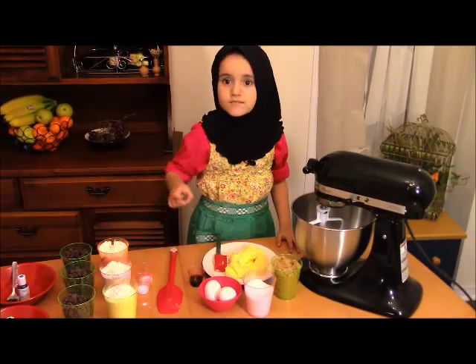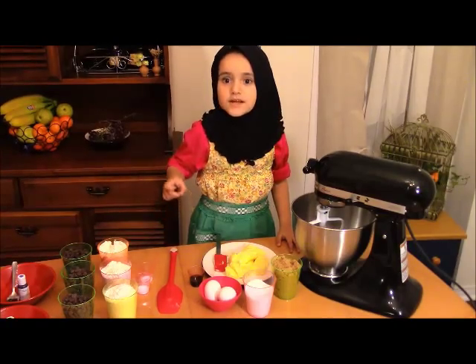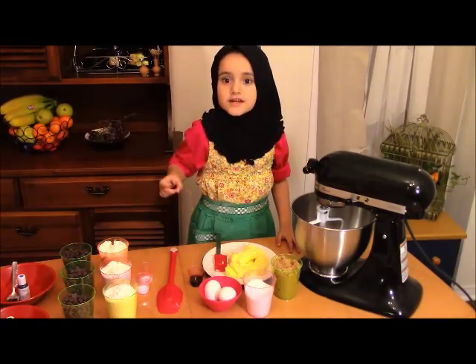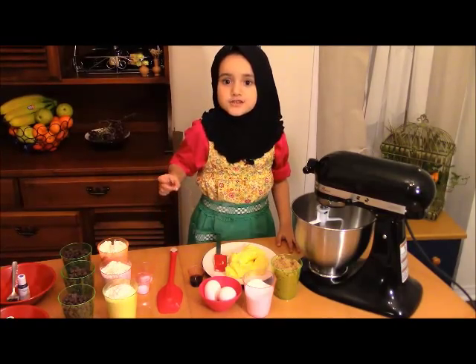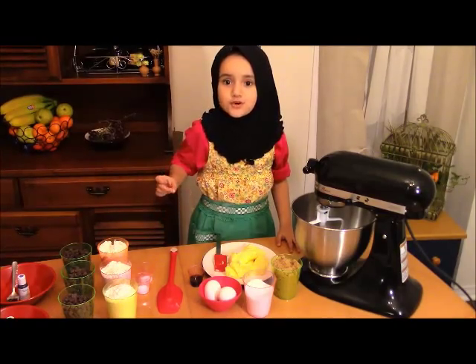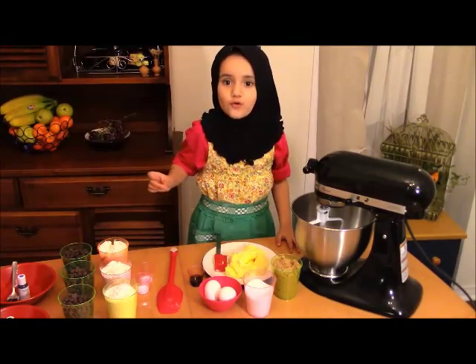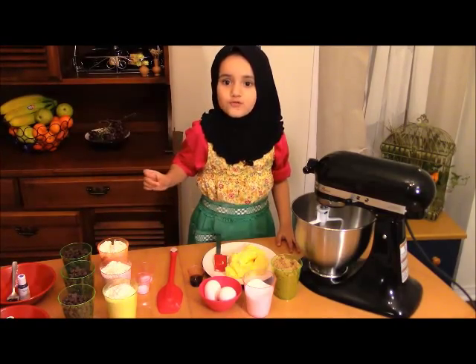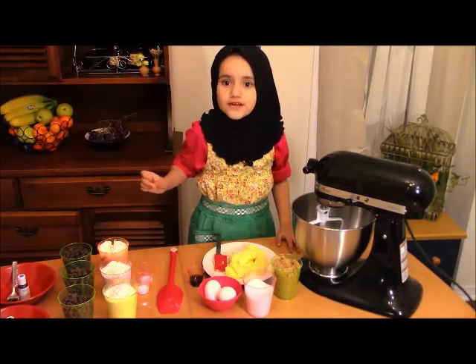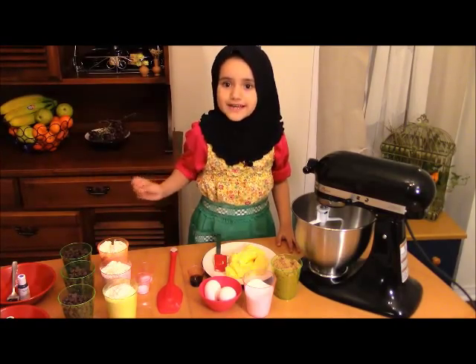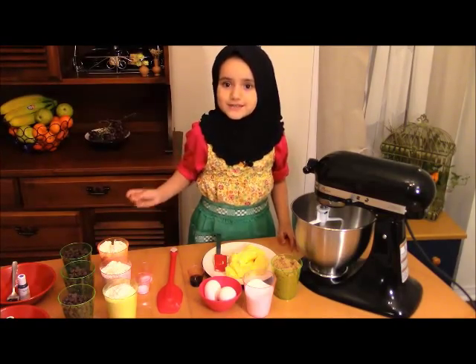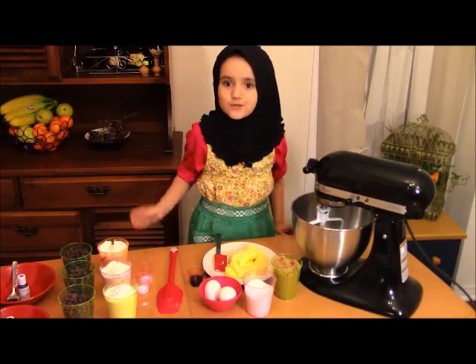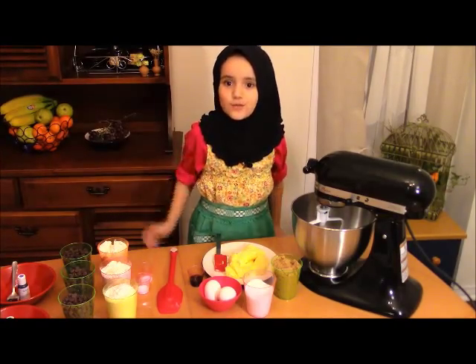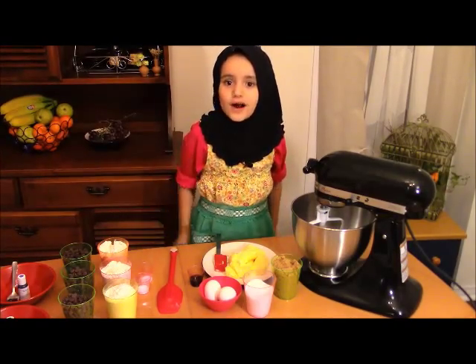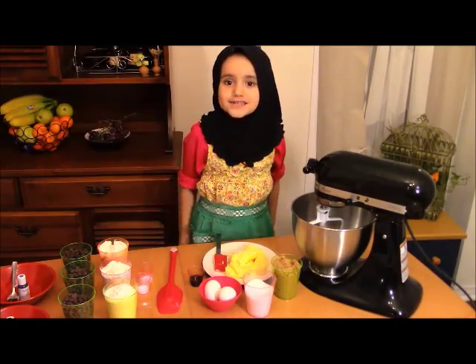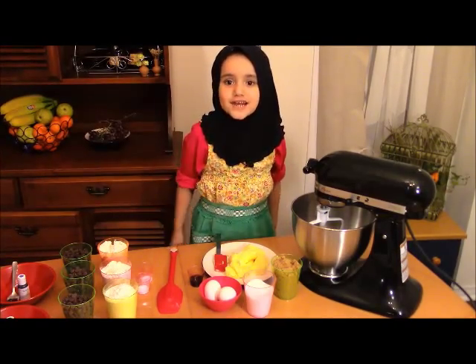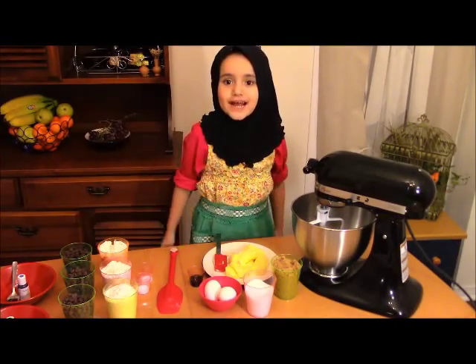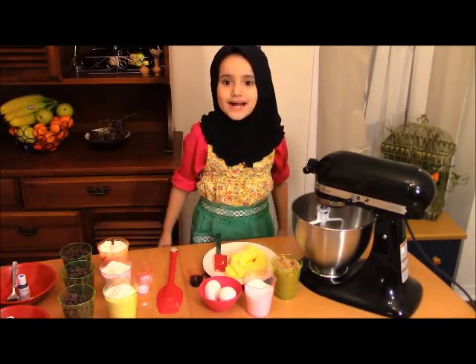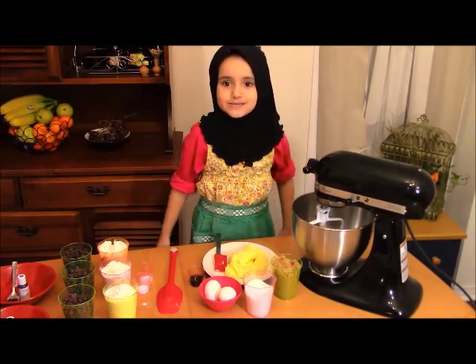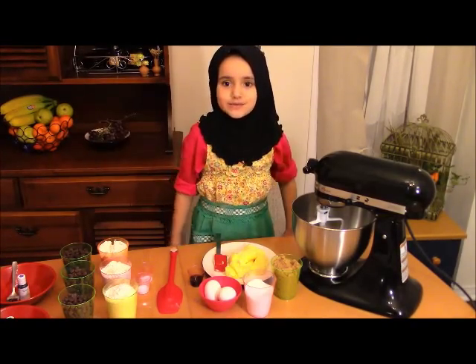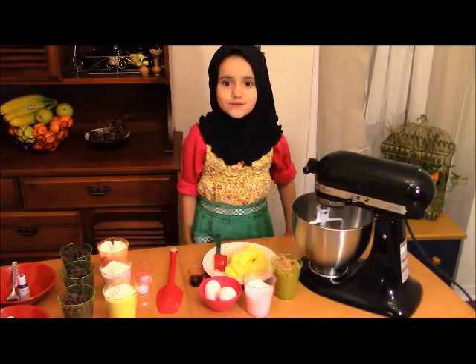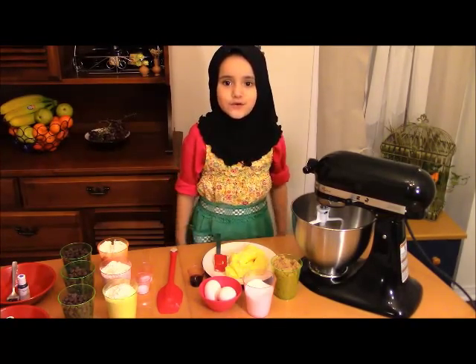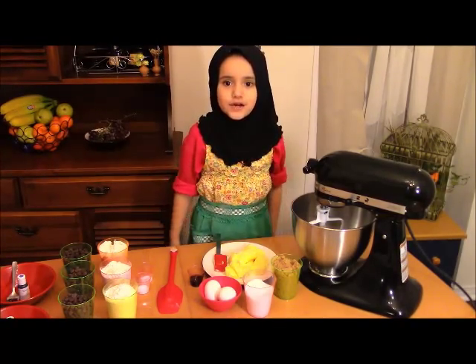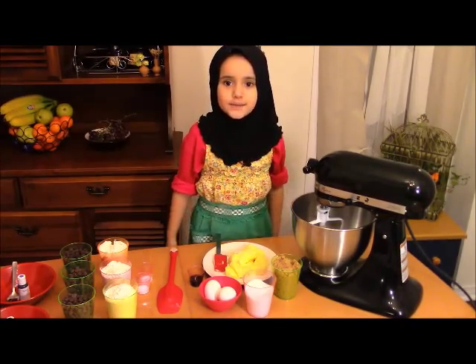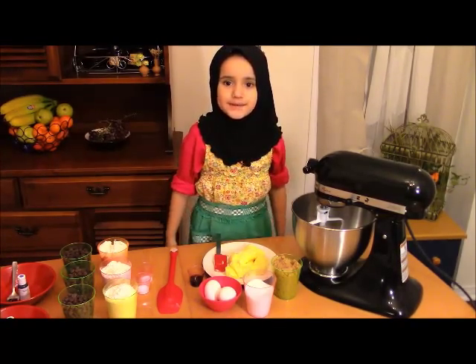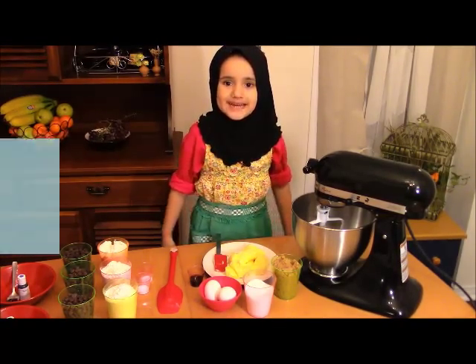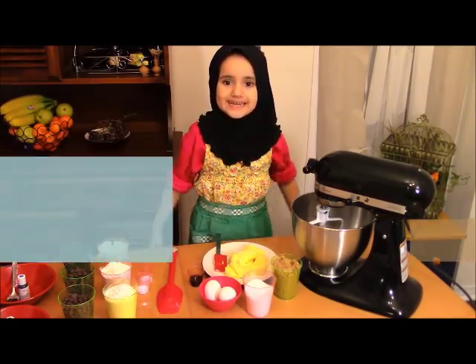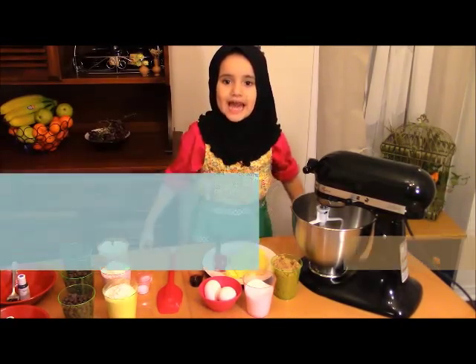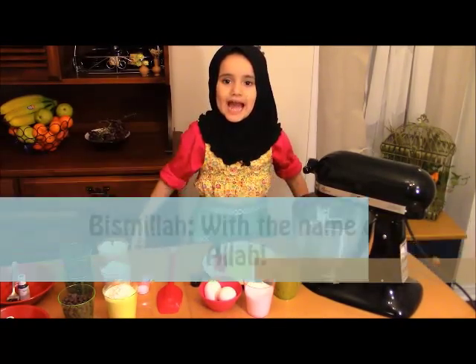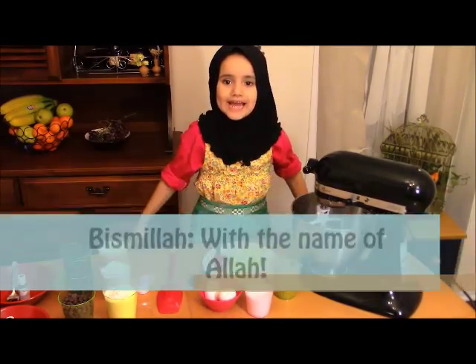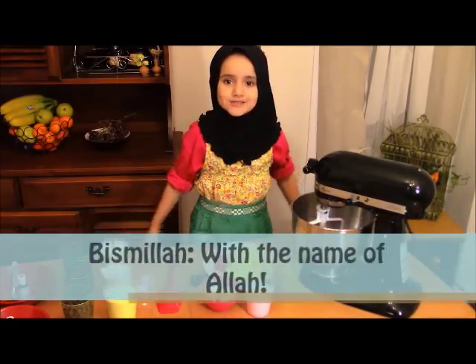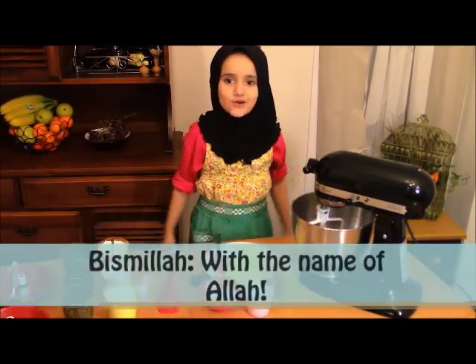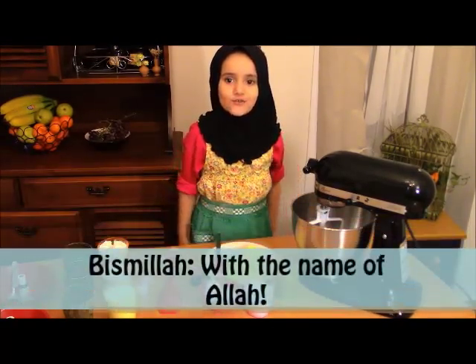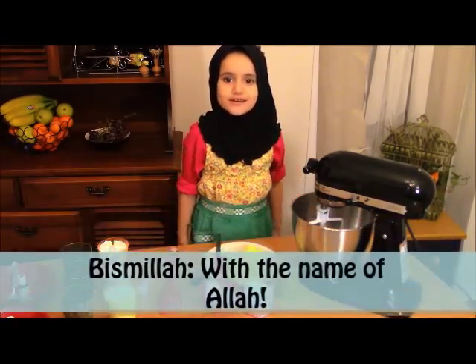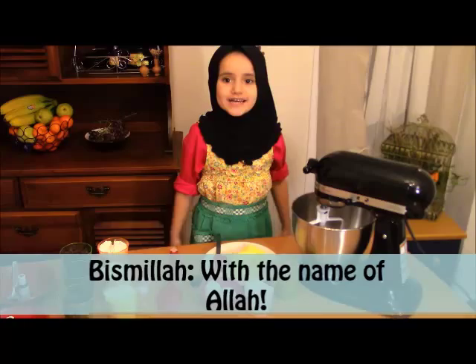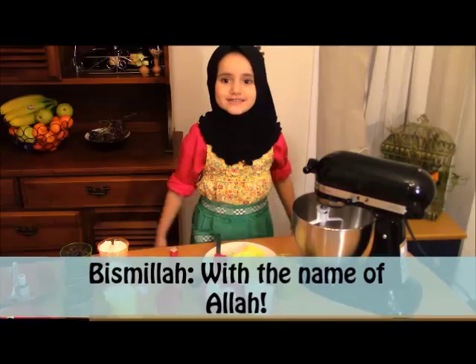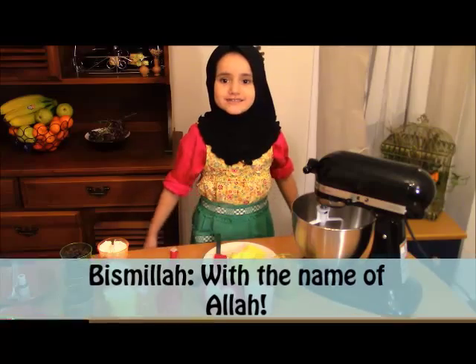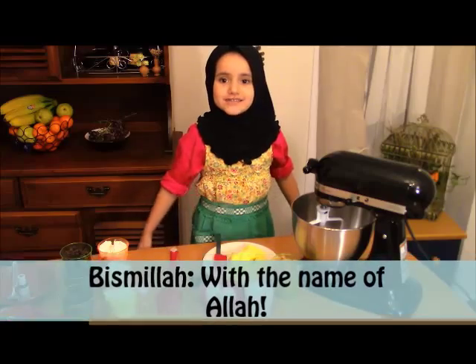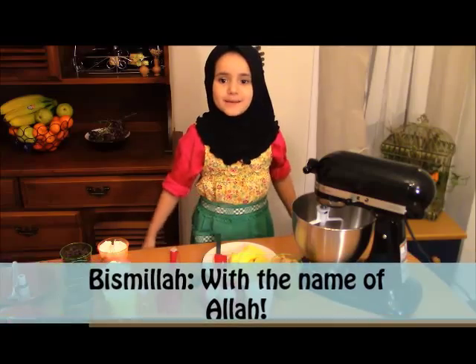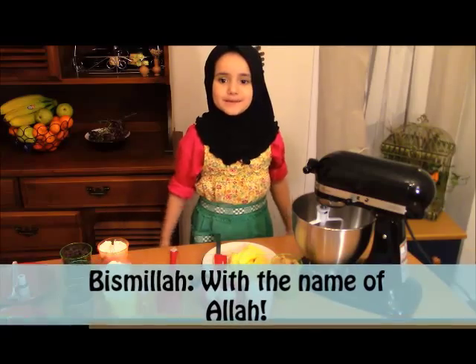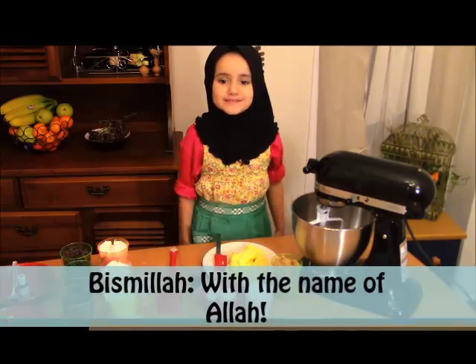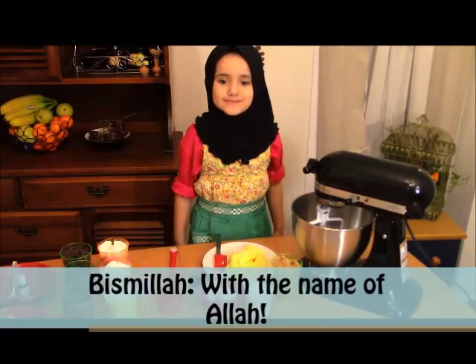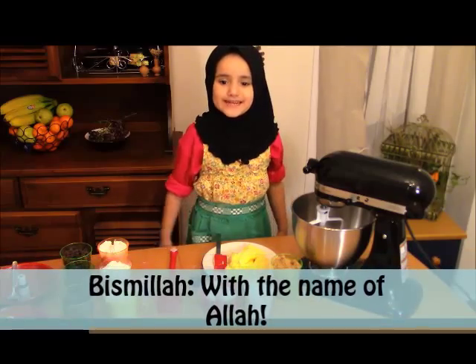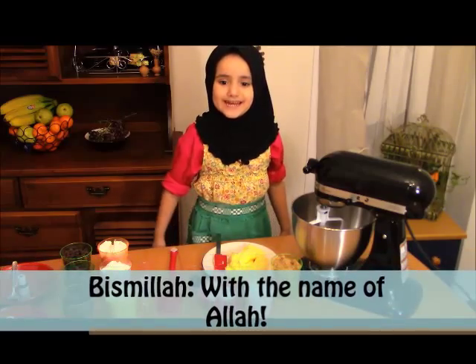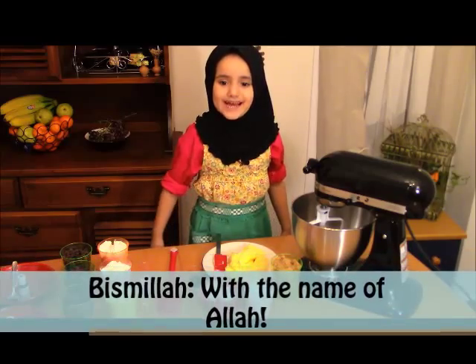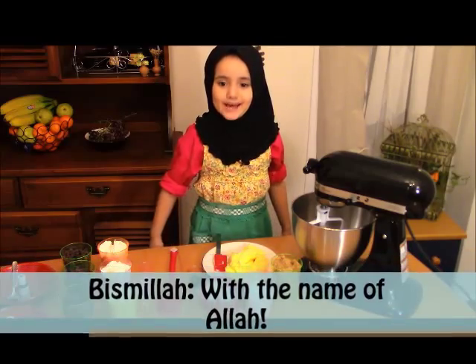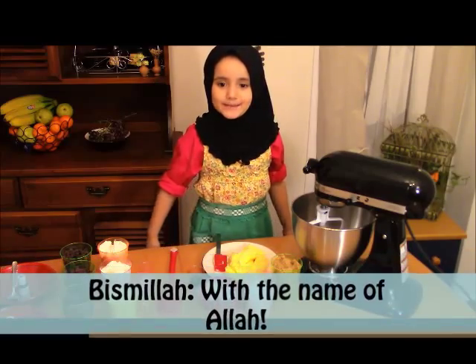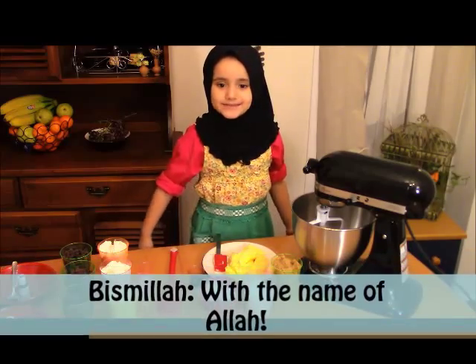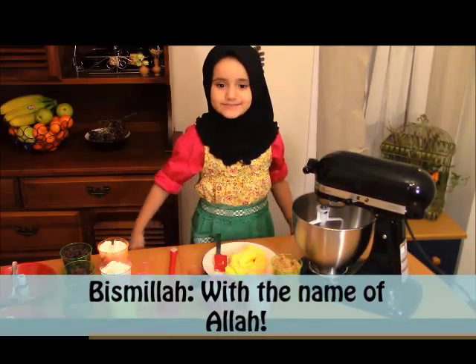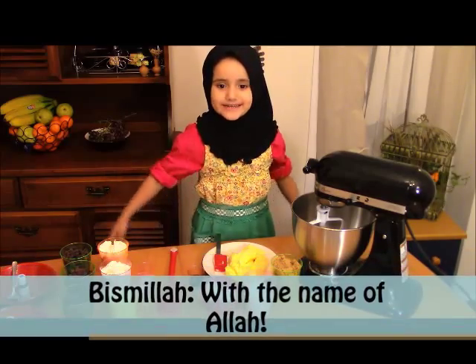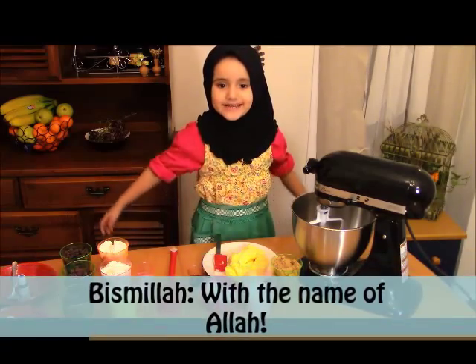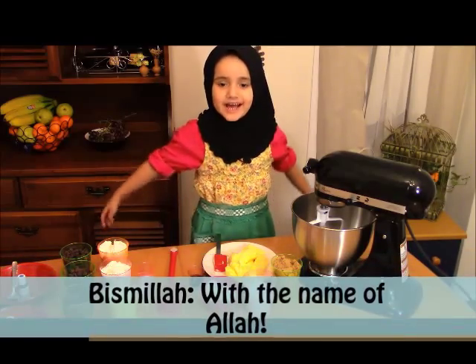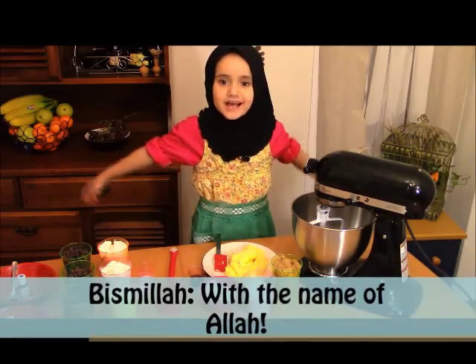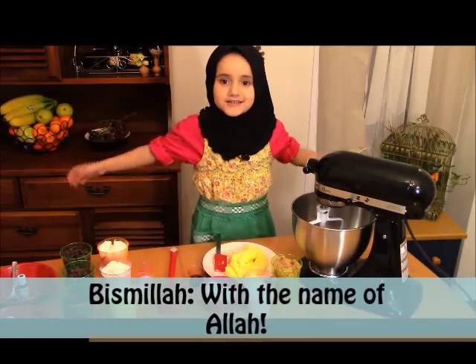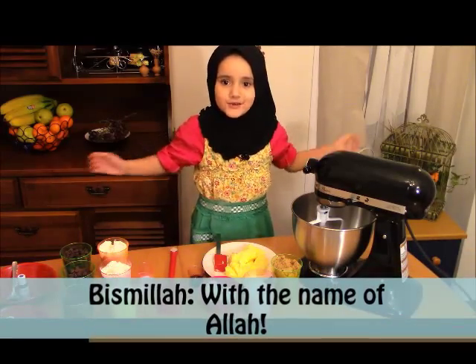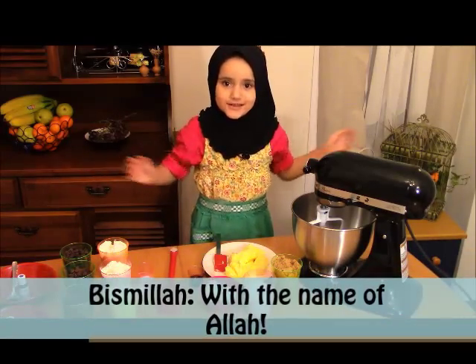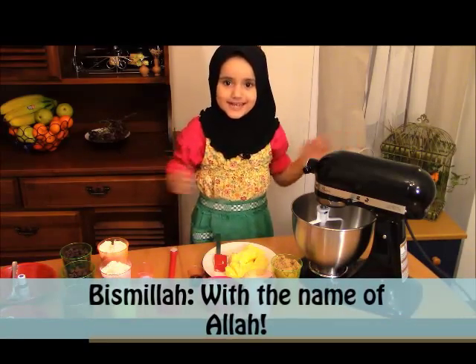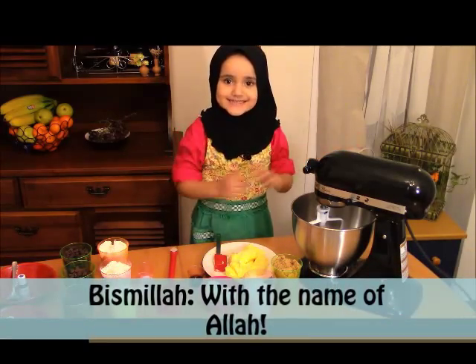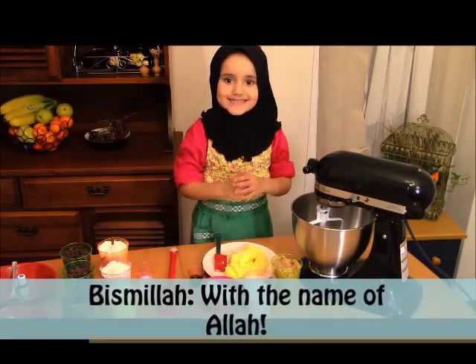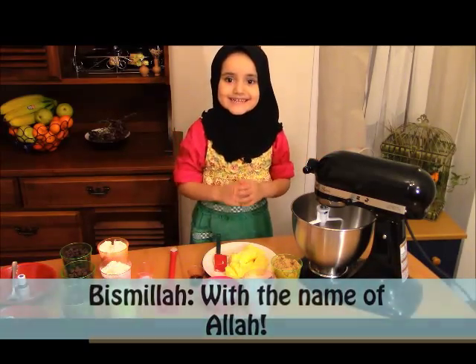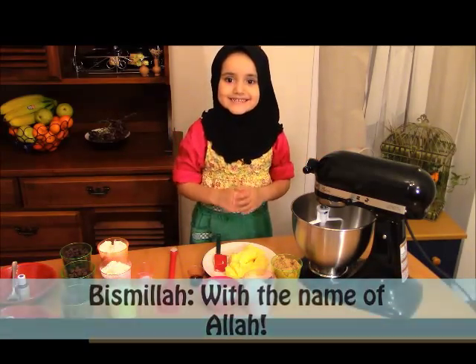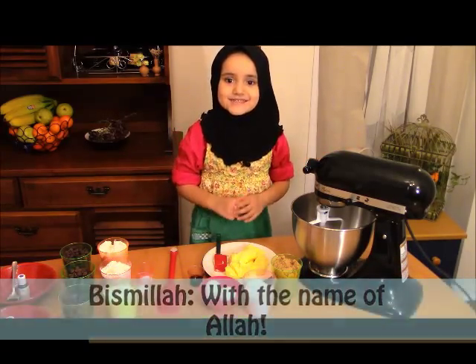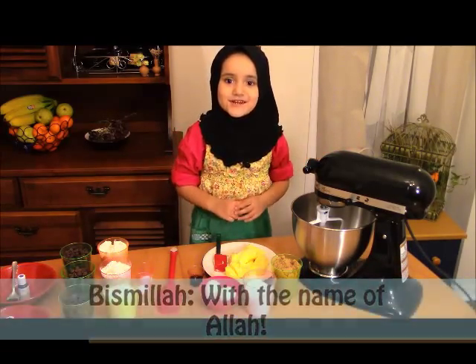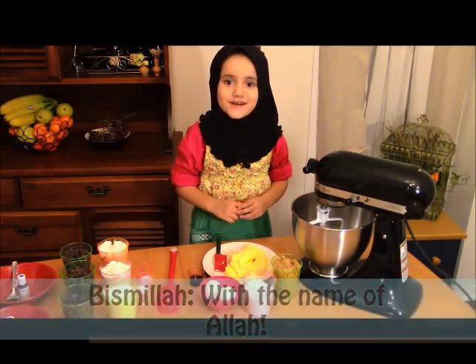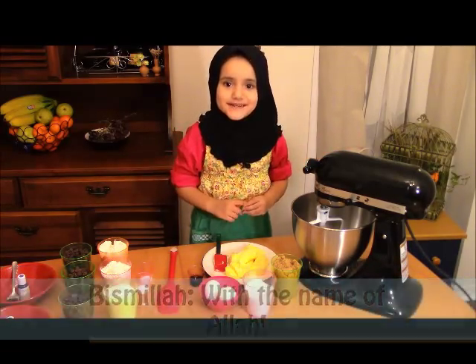Don't forget to wash your hands before you bake, and don't forget to say Bismillah. So let's get started!